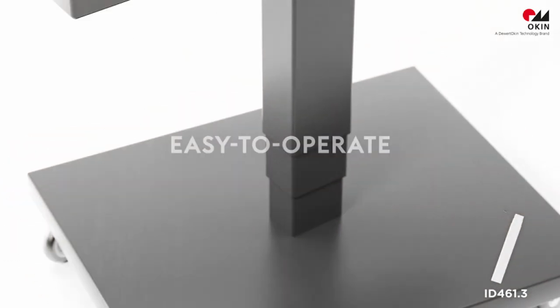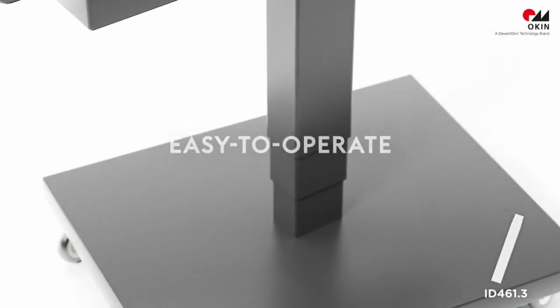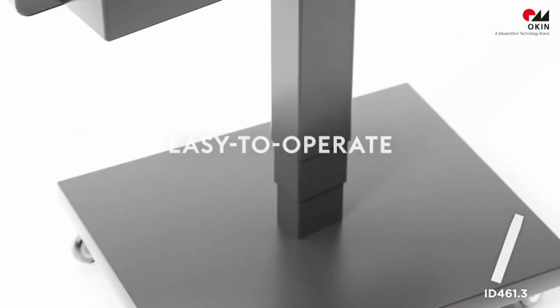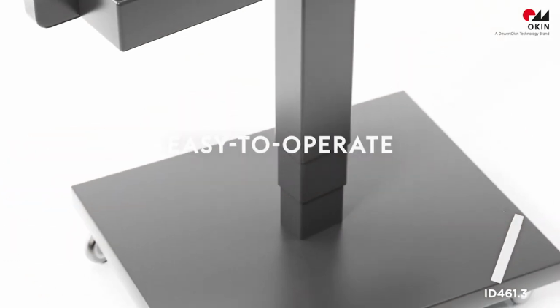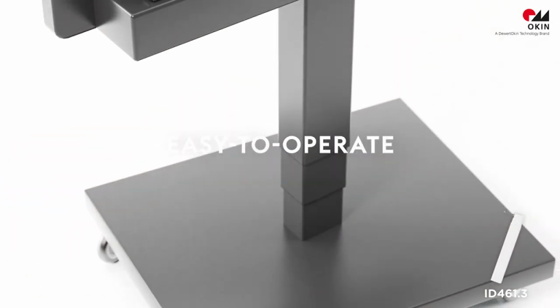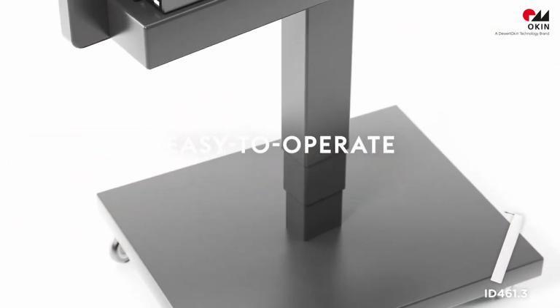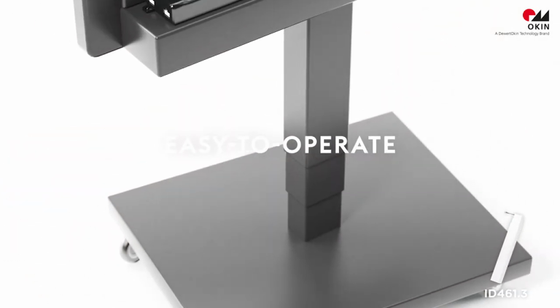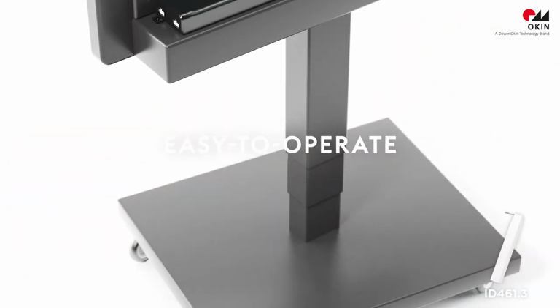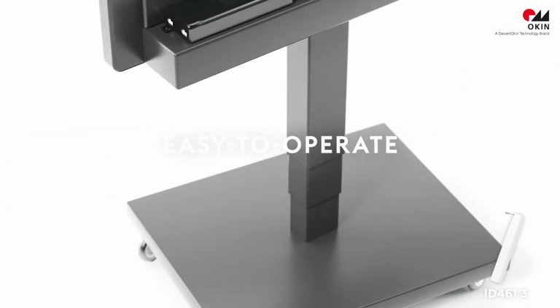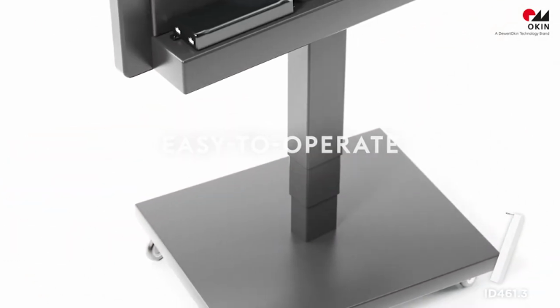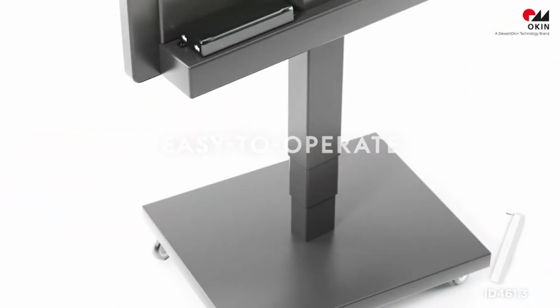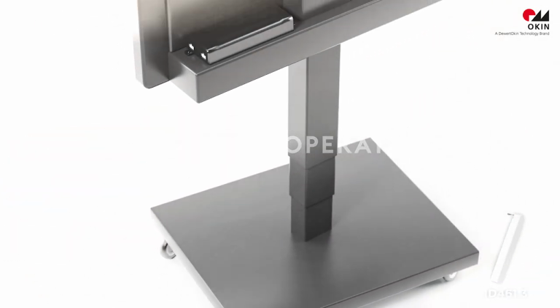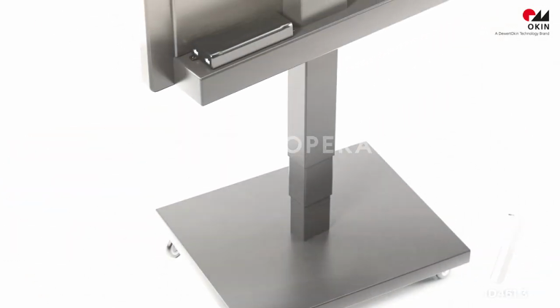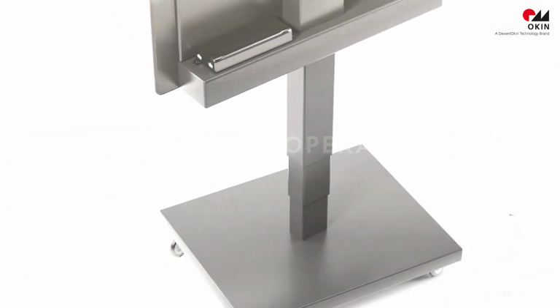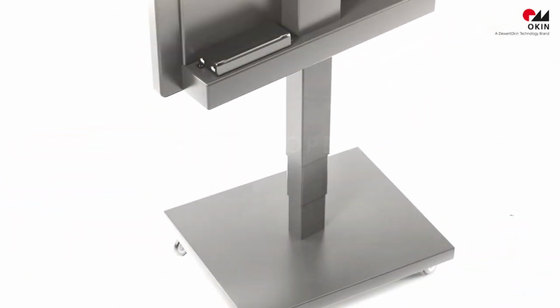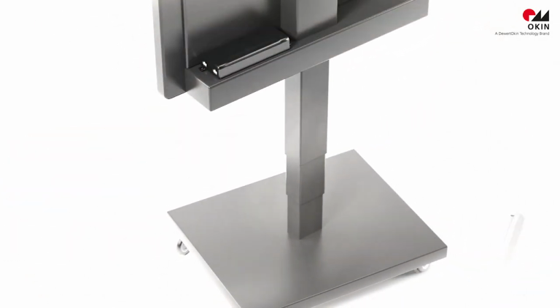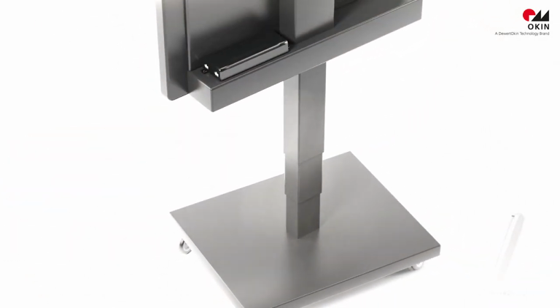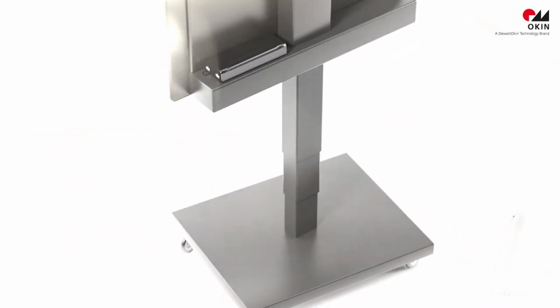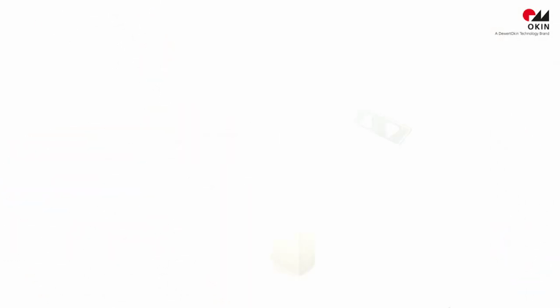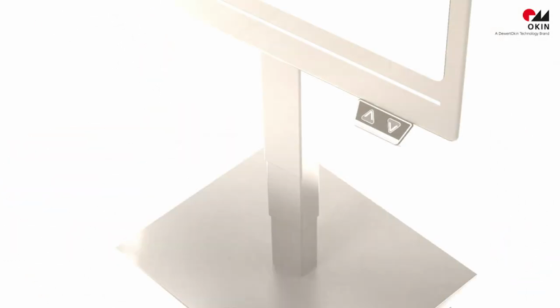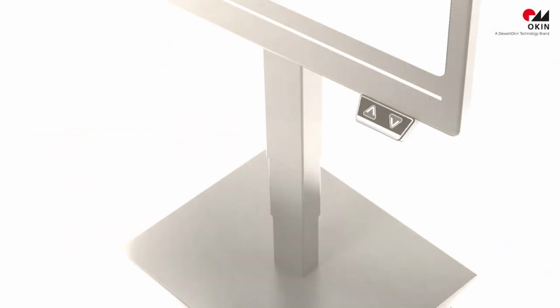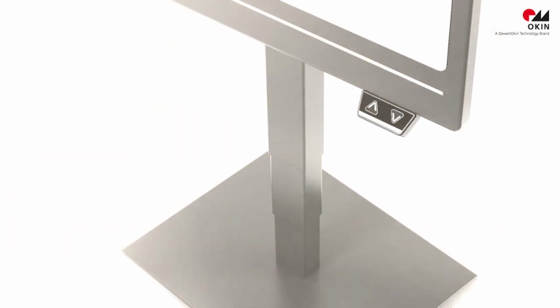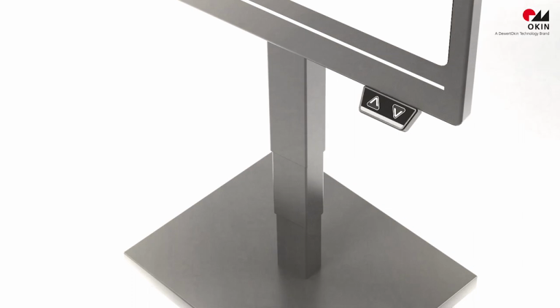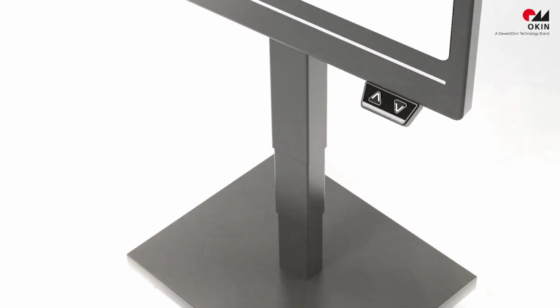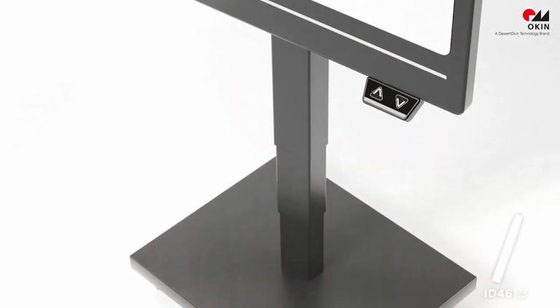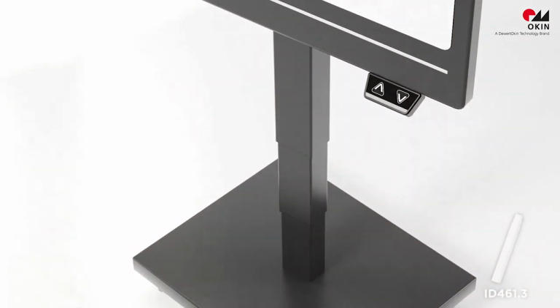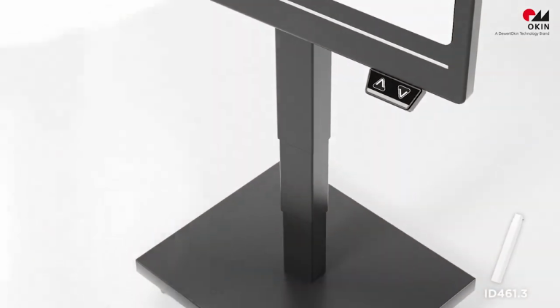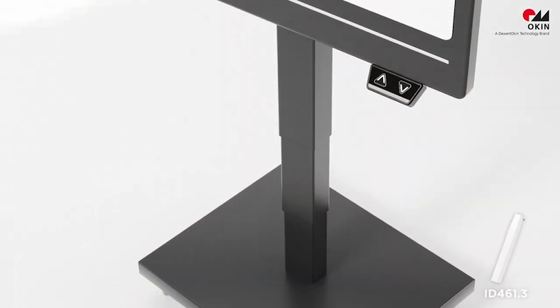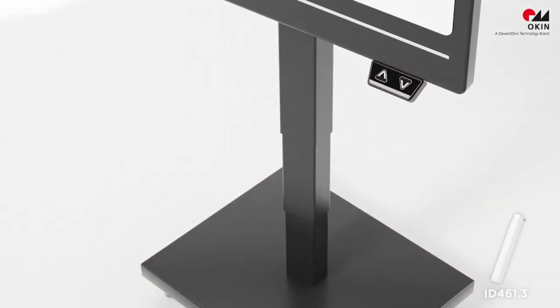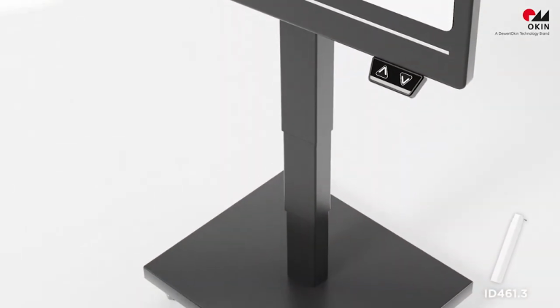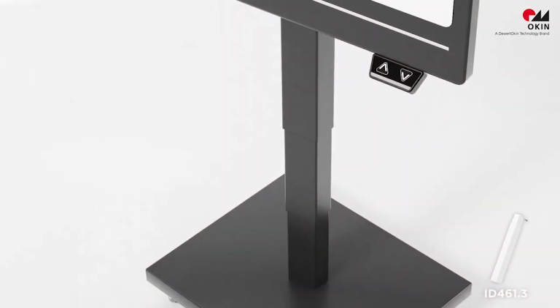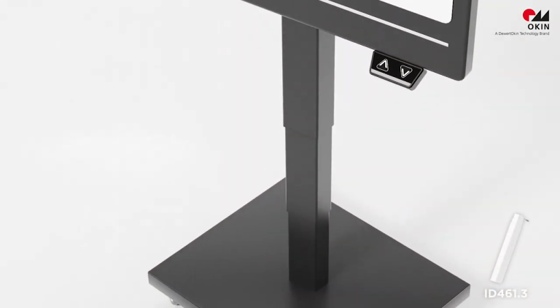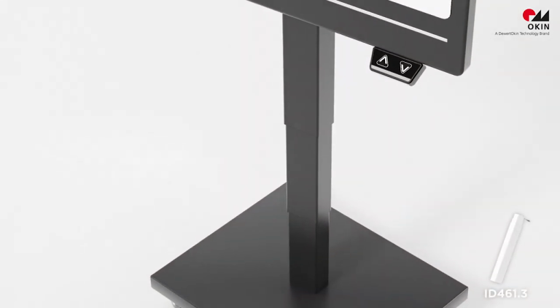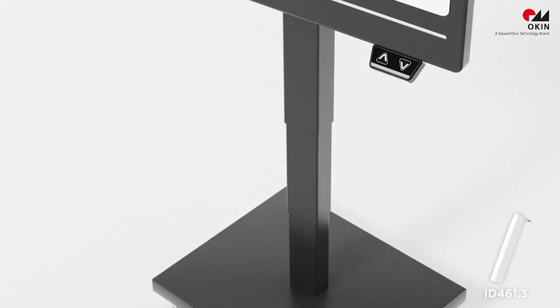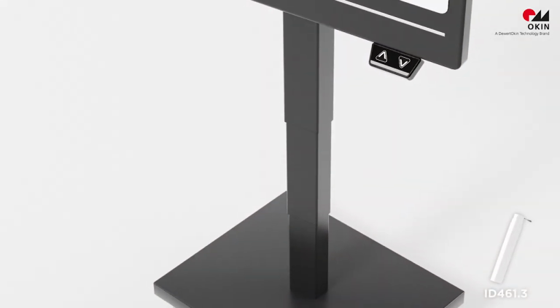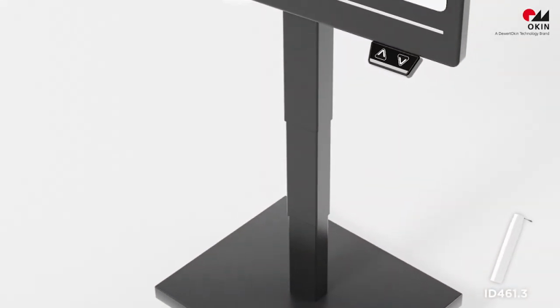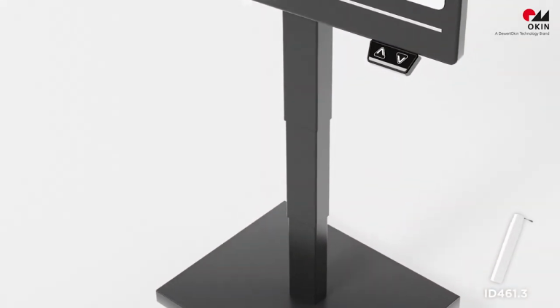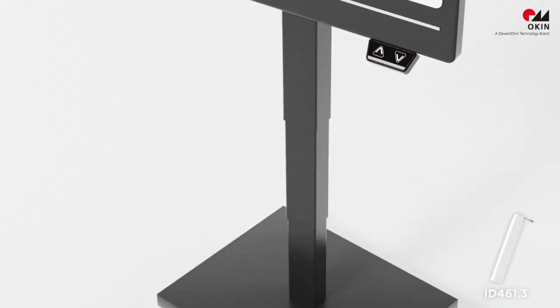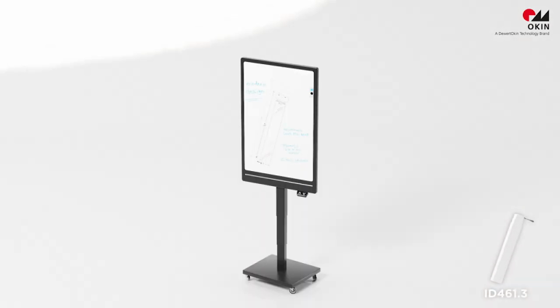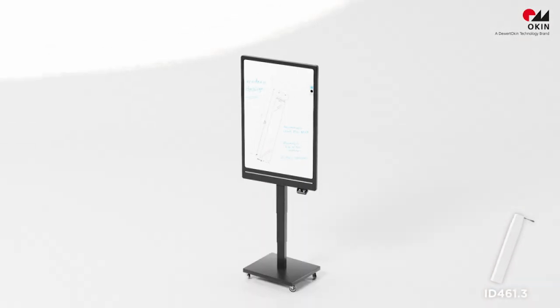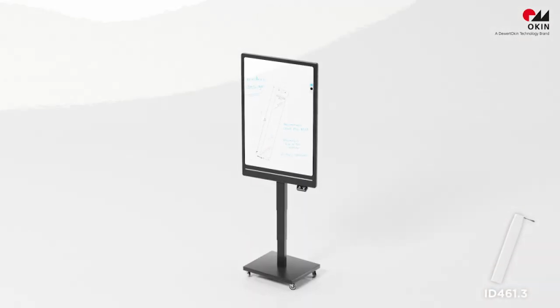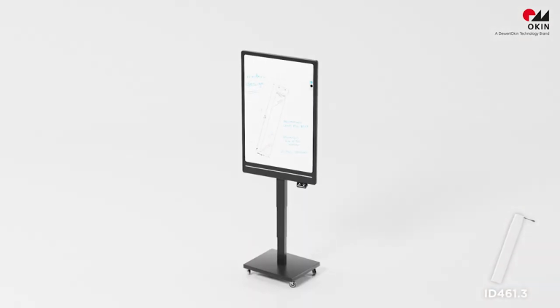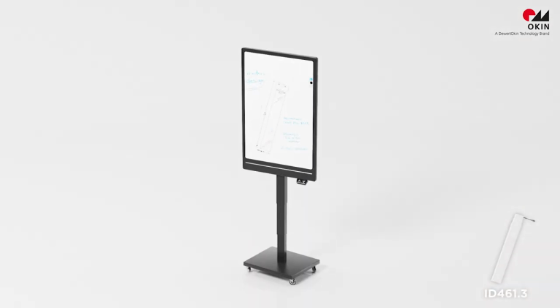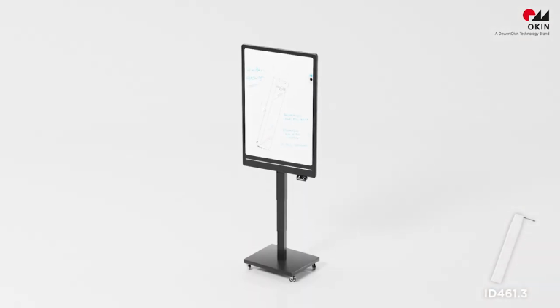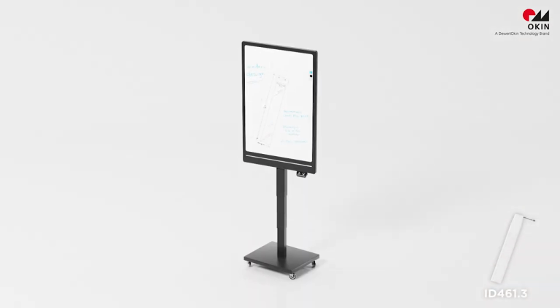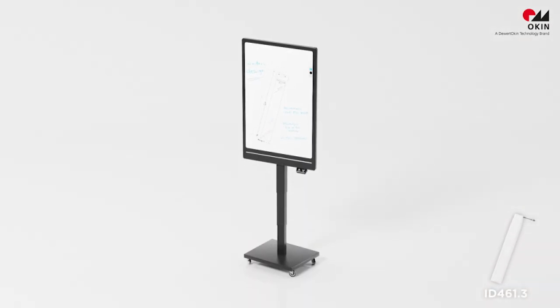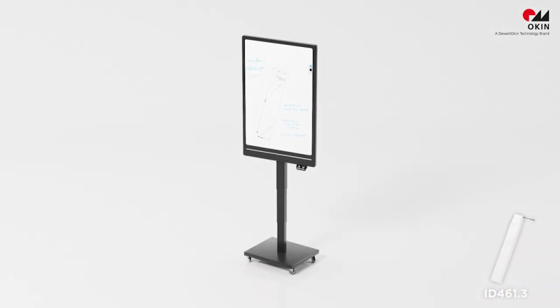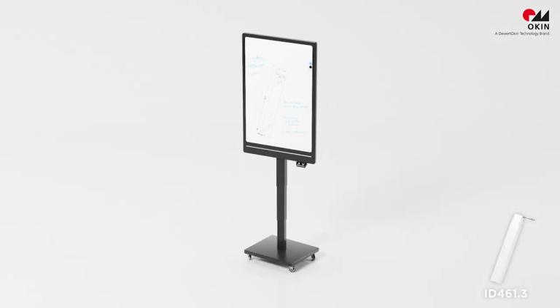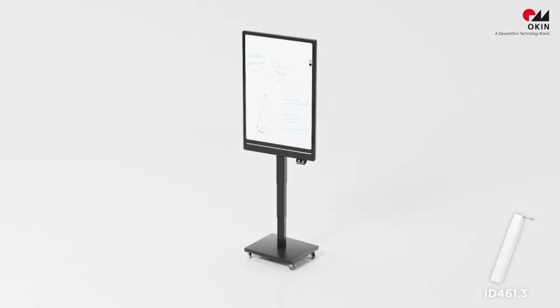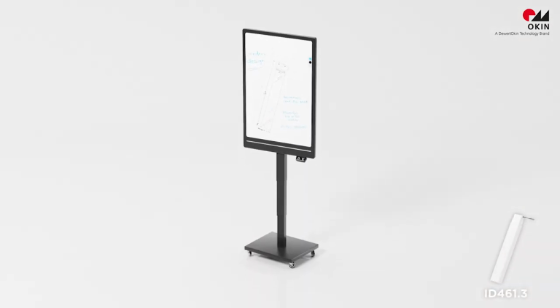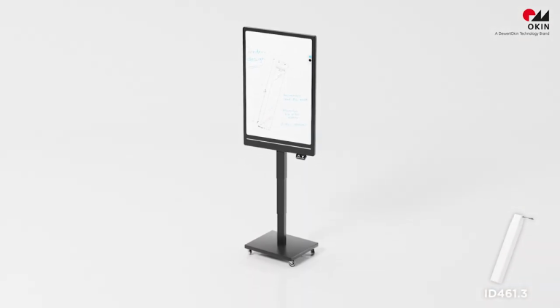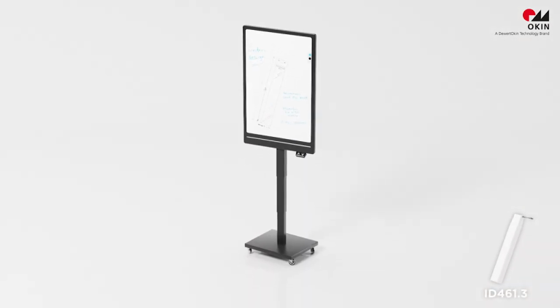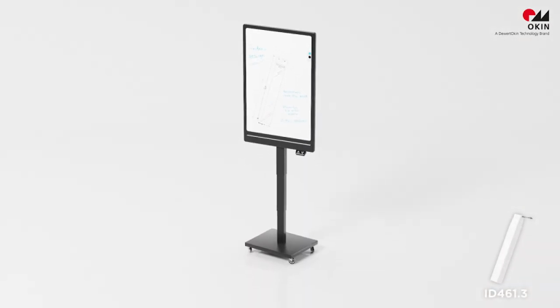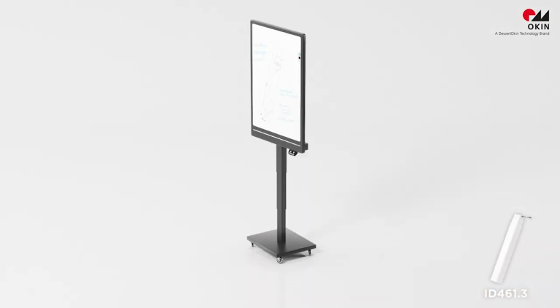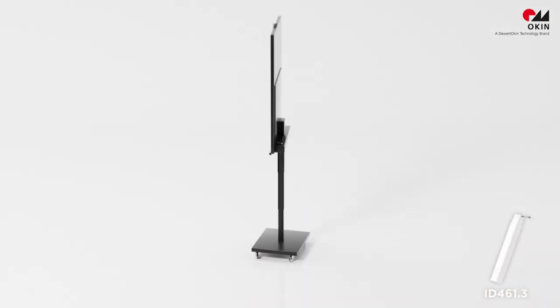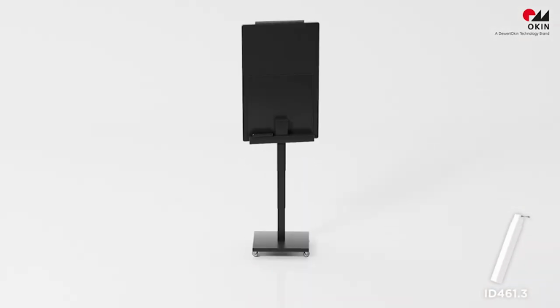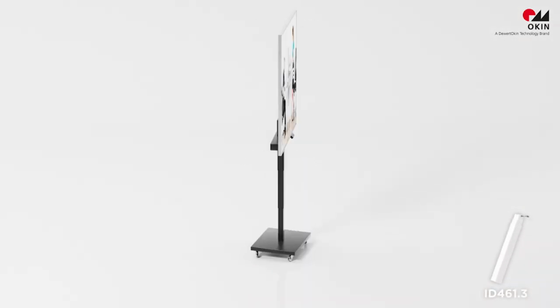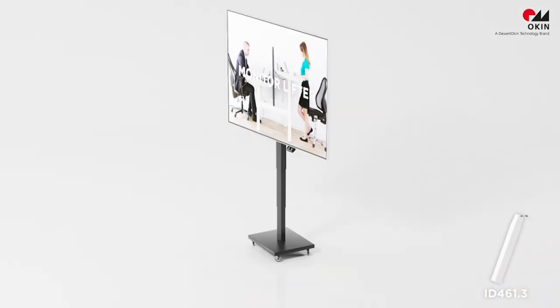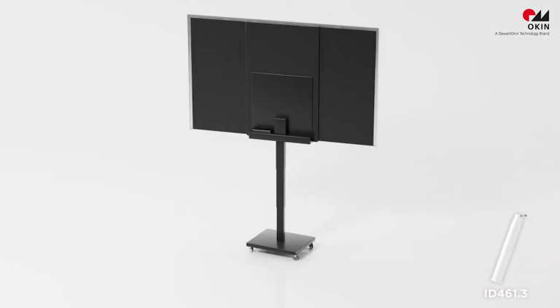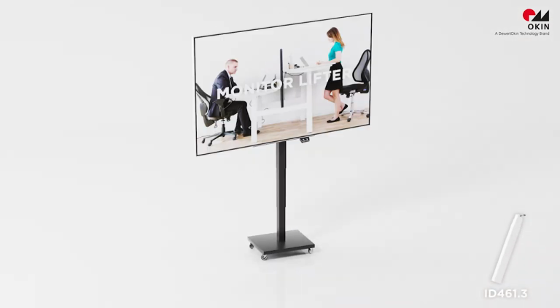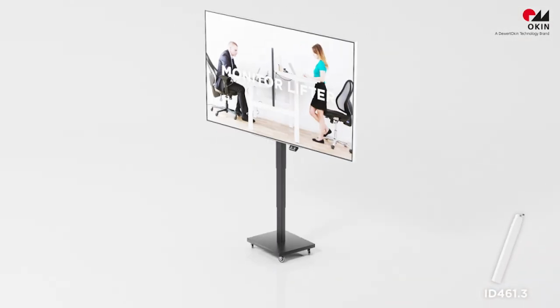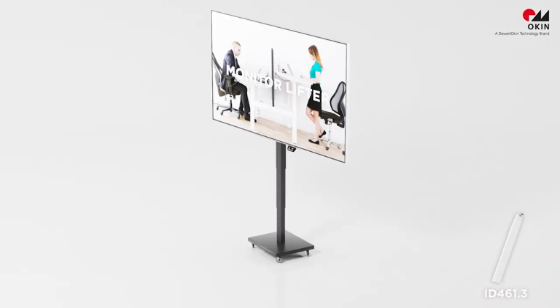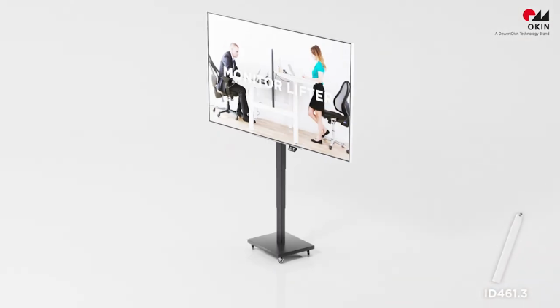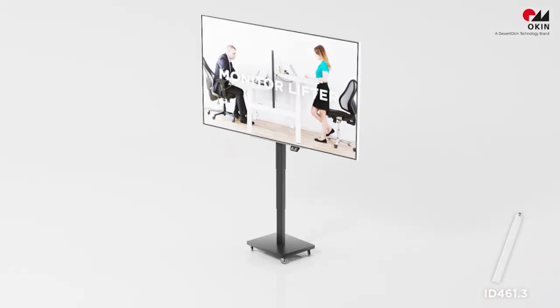With easy-to-operate lifting columns, you can also adjust the flip chart to the desired position, or the monitor.